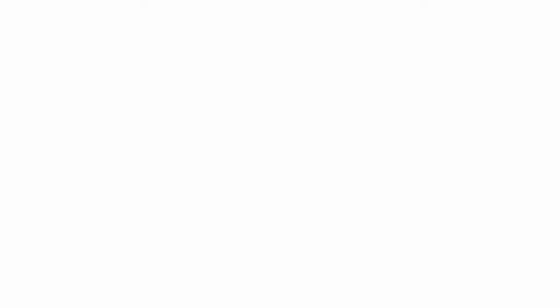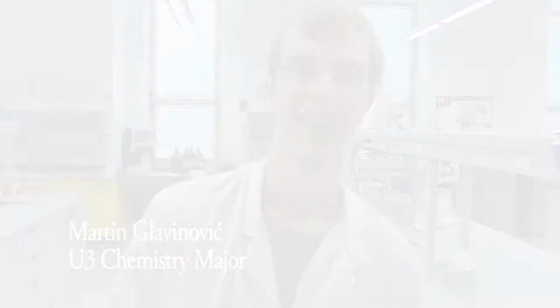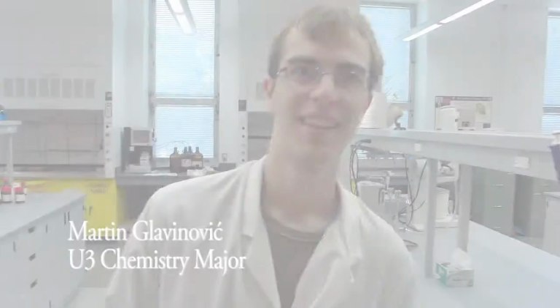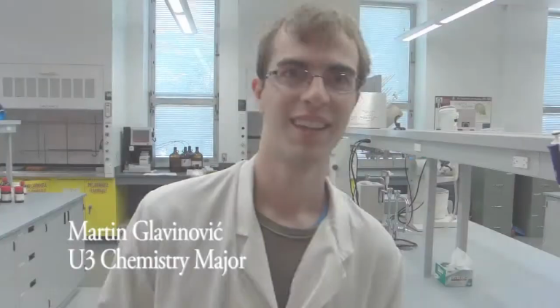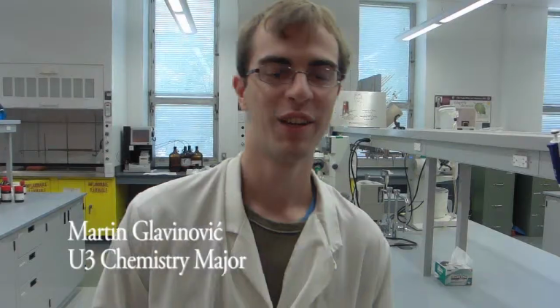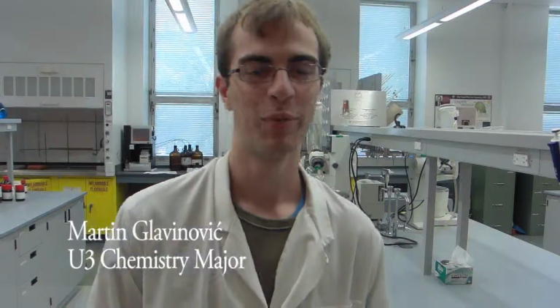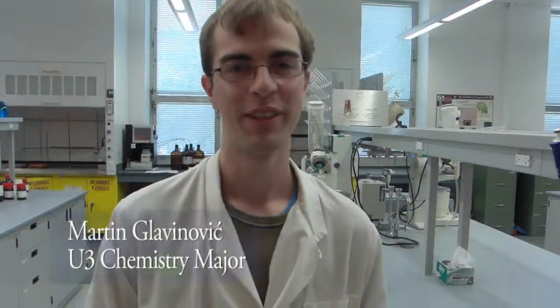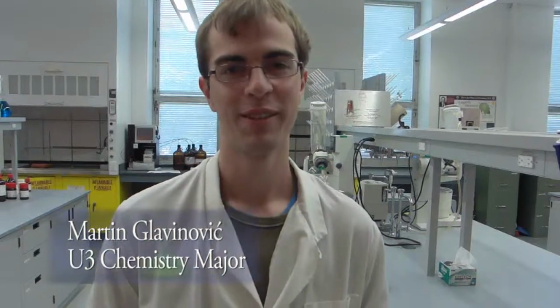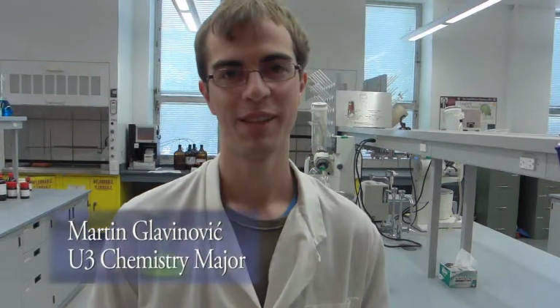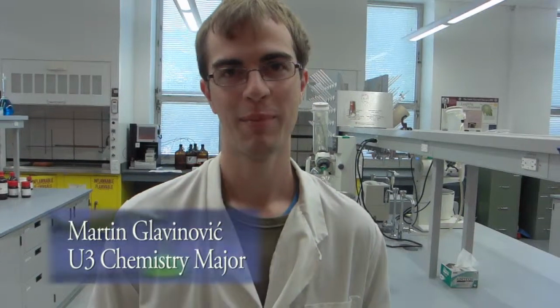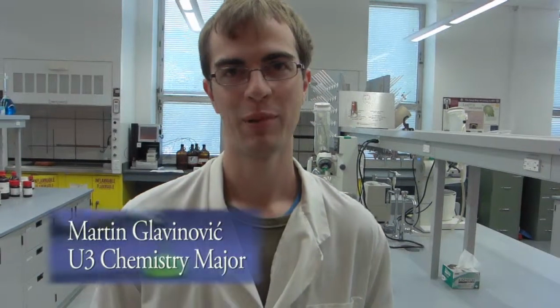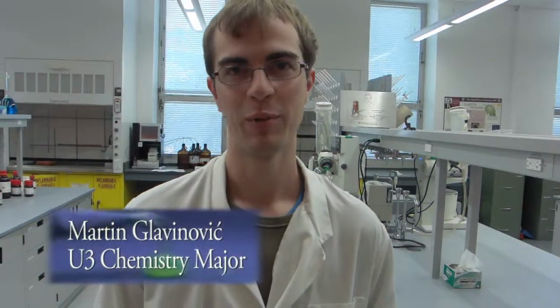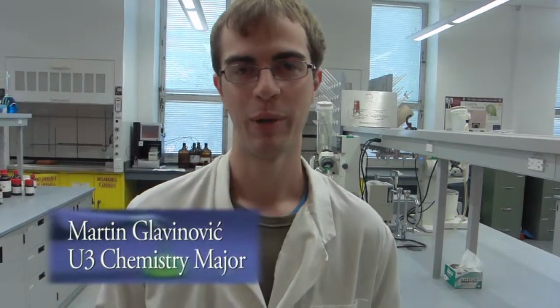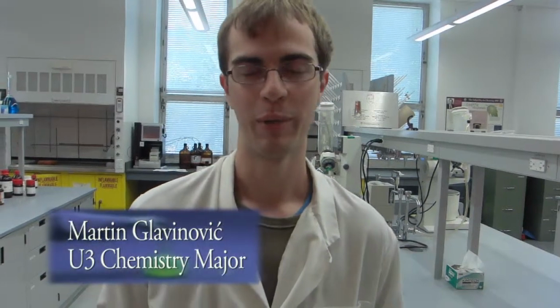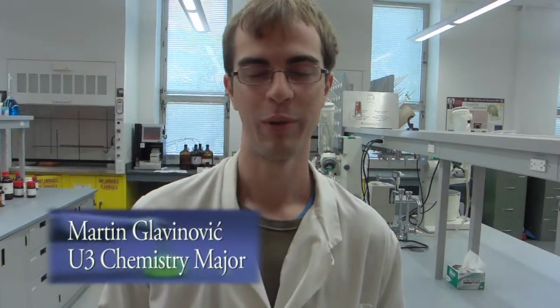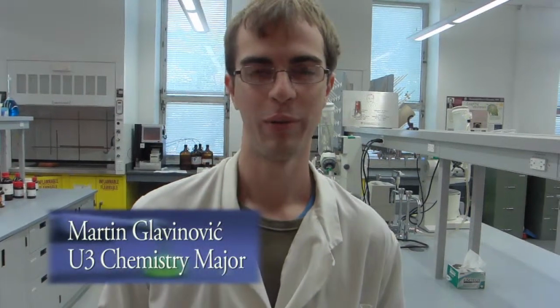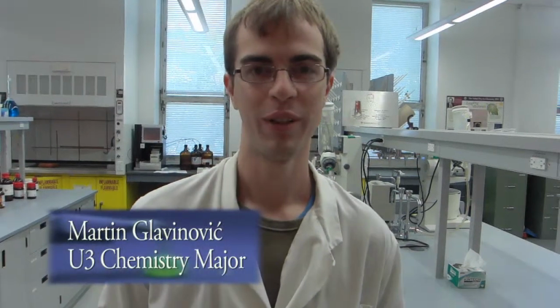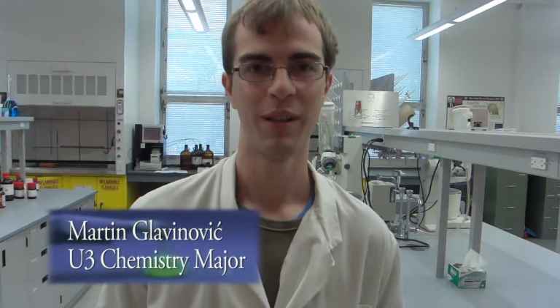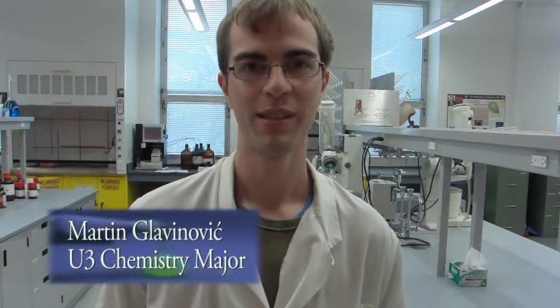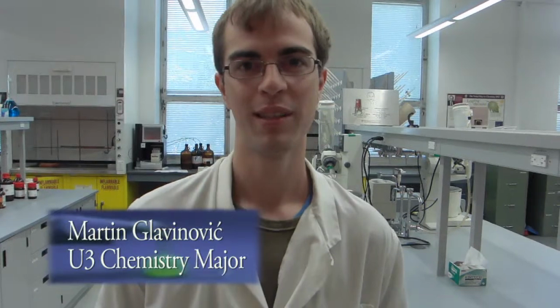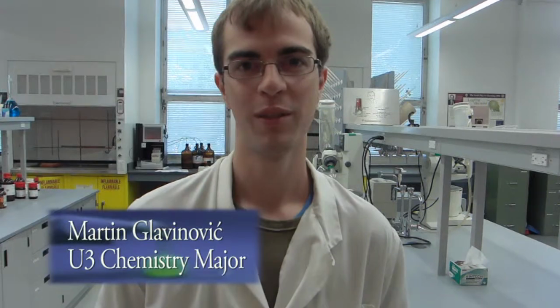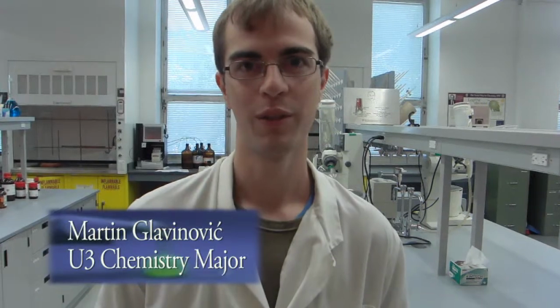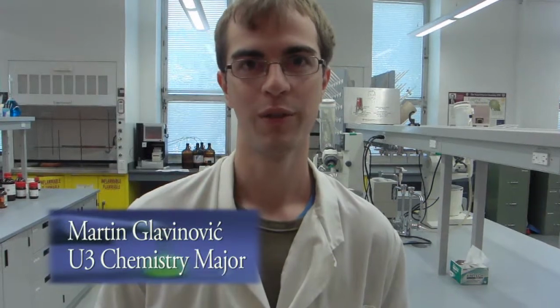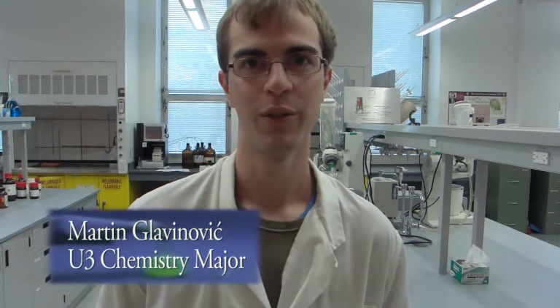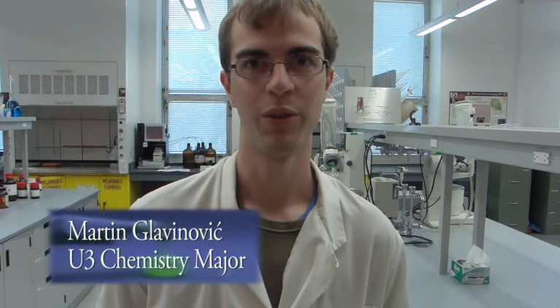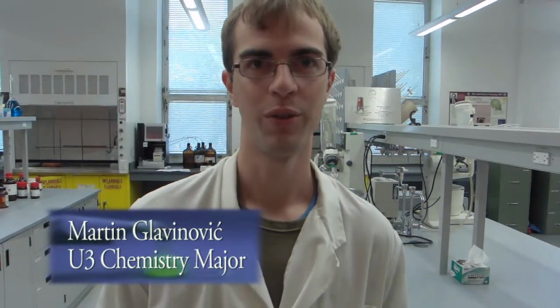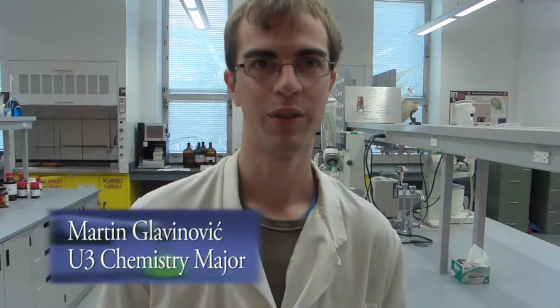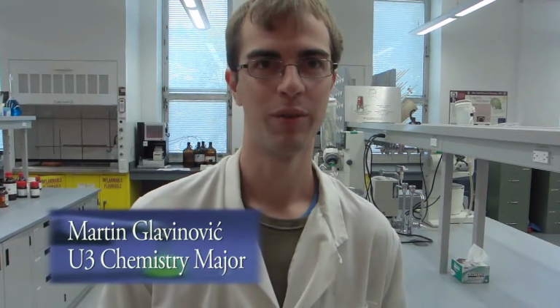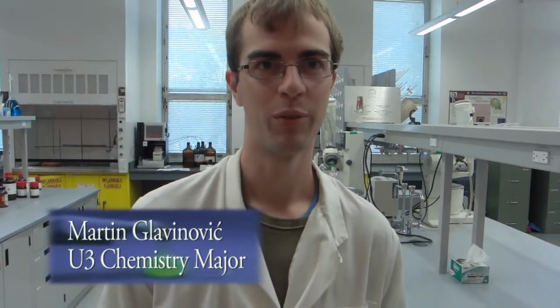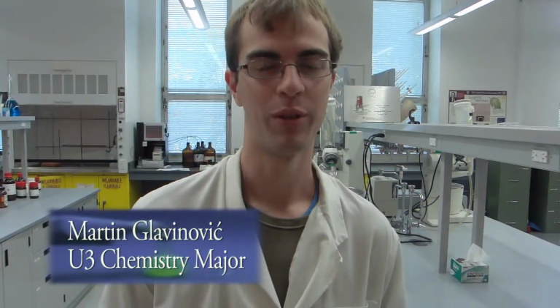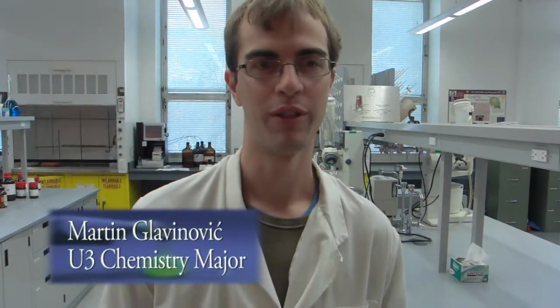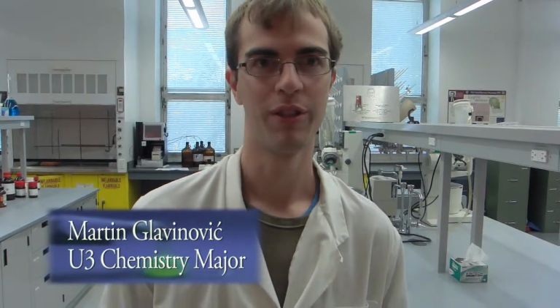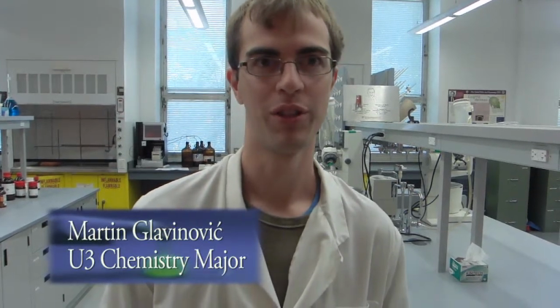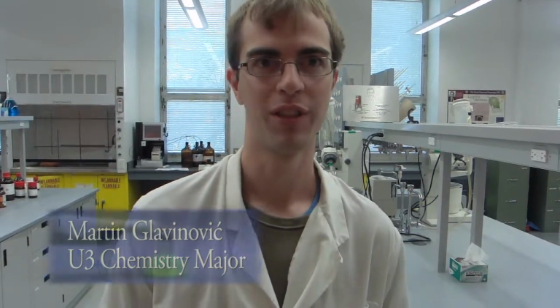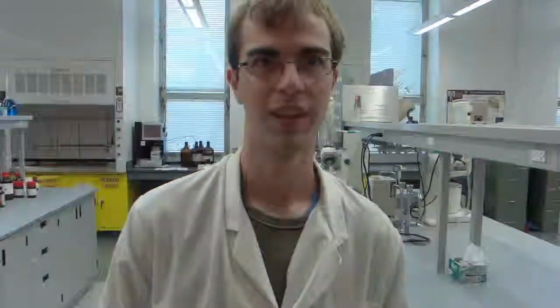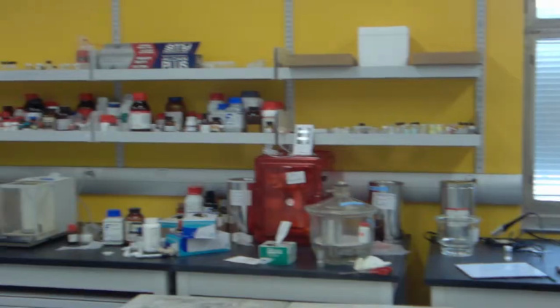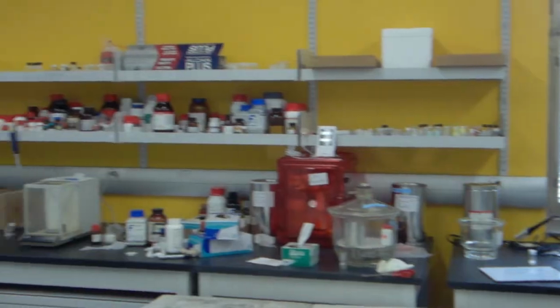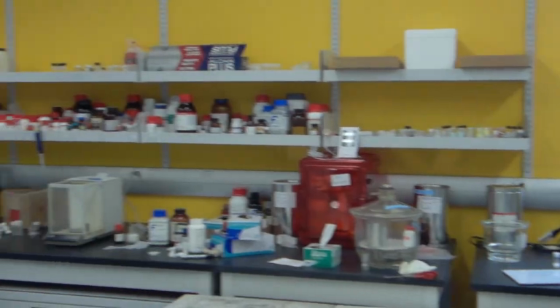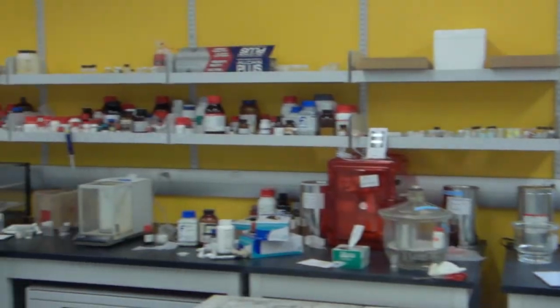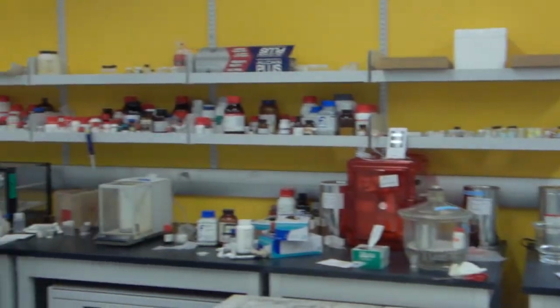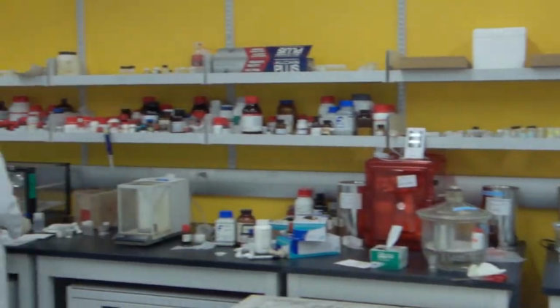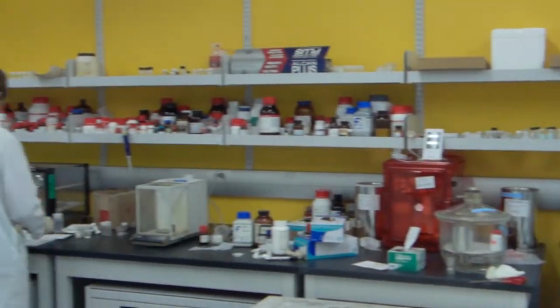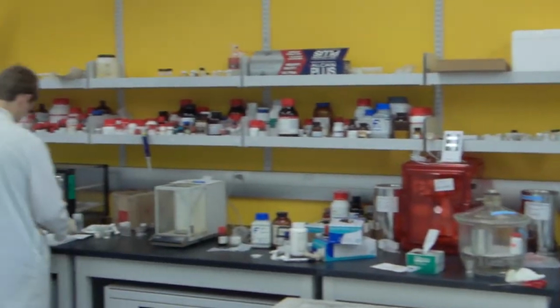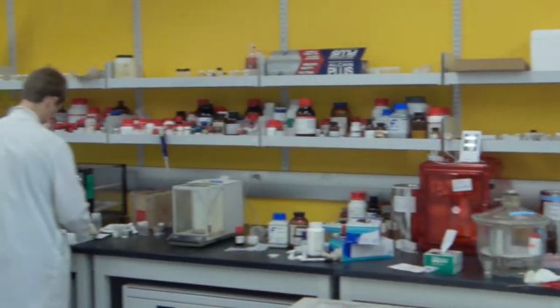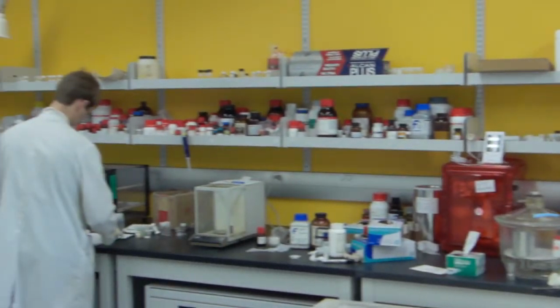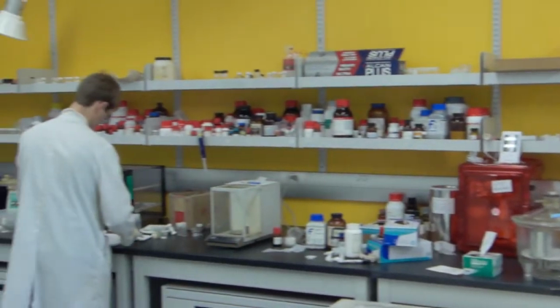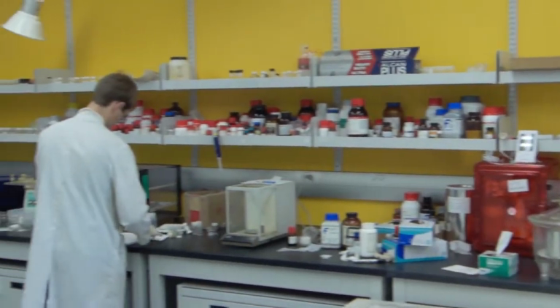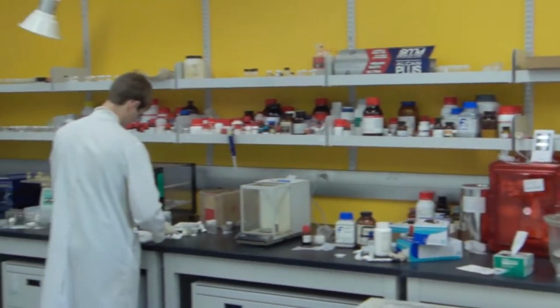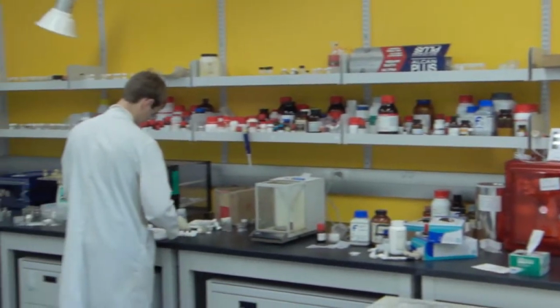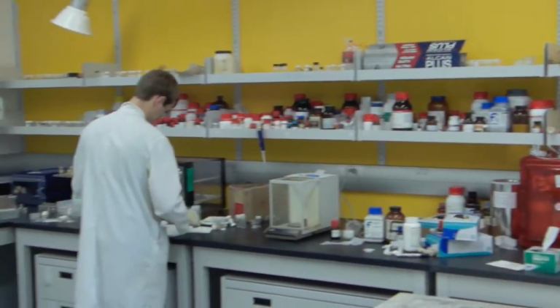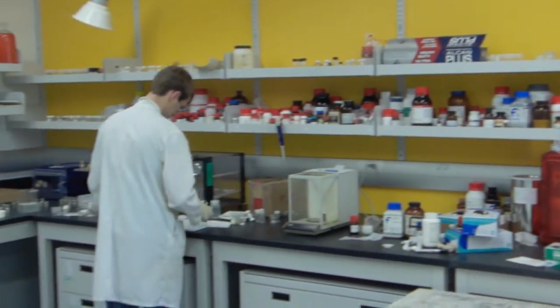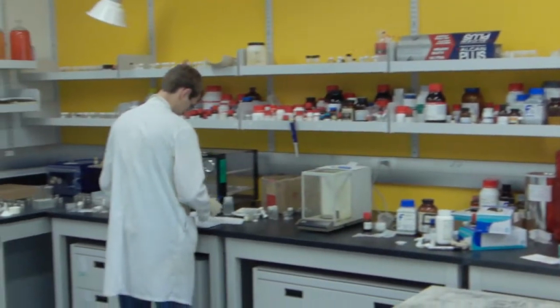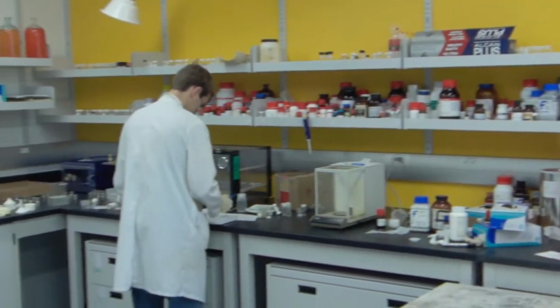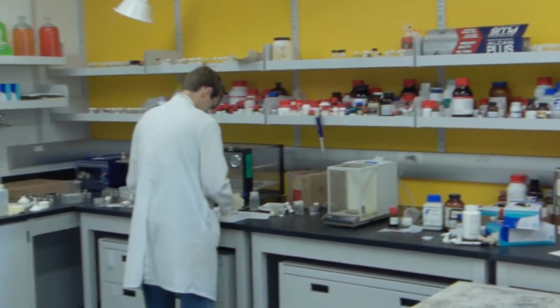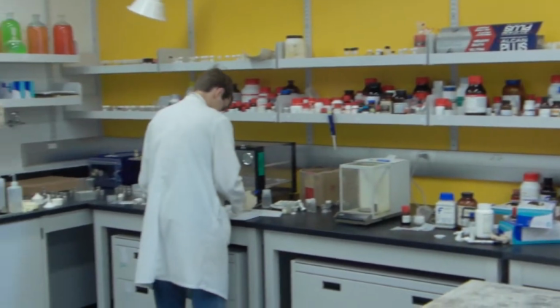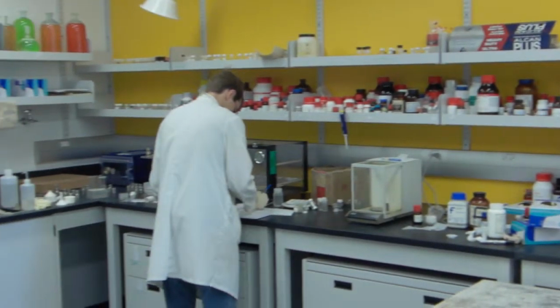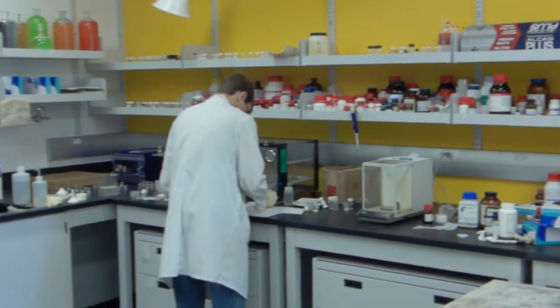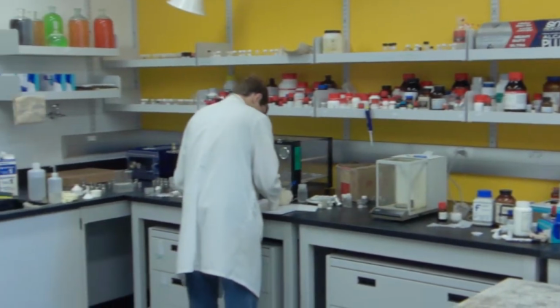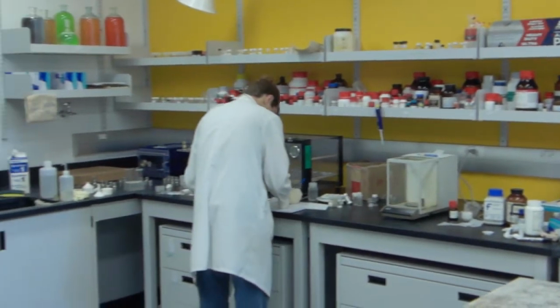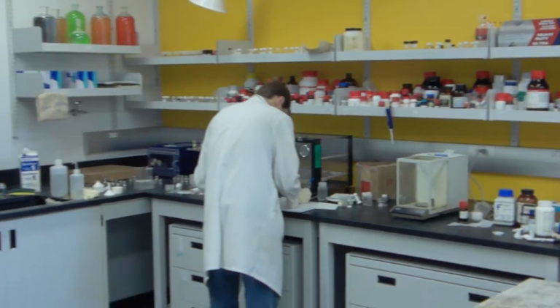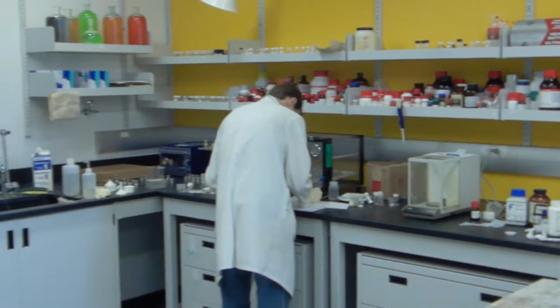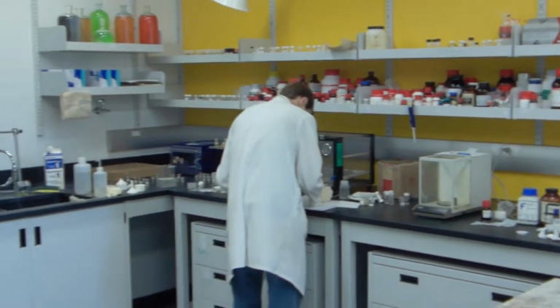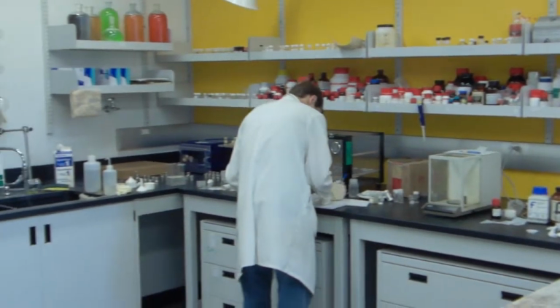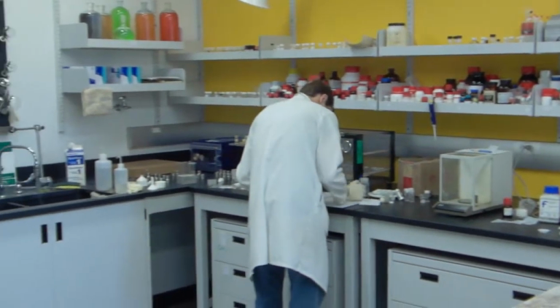Here in McGill's chemistry department, we constantly look for new, more efficient and green ways to synthesize new products. The less waste, the better.